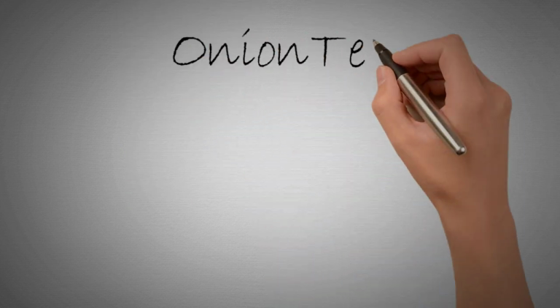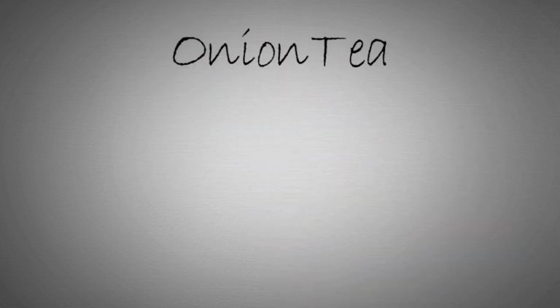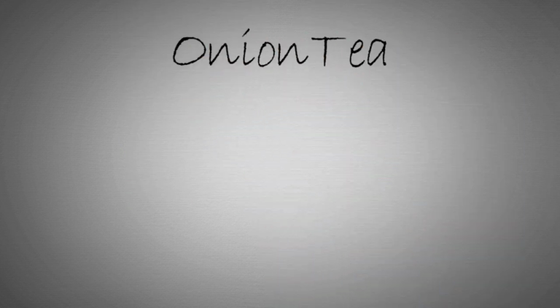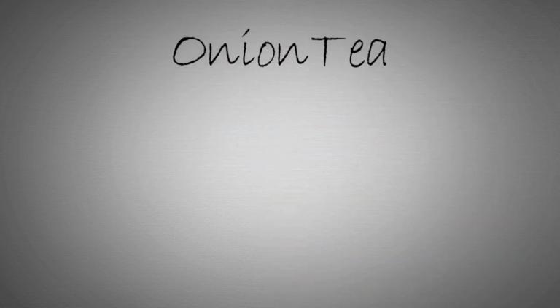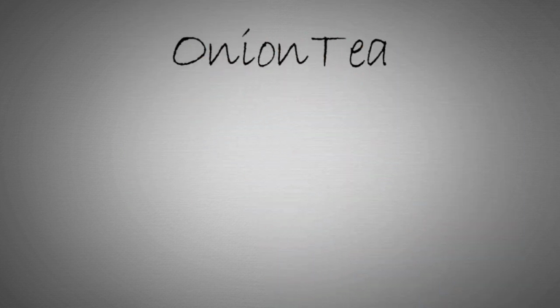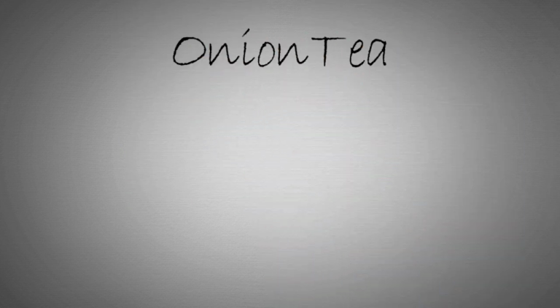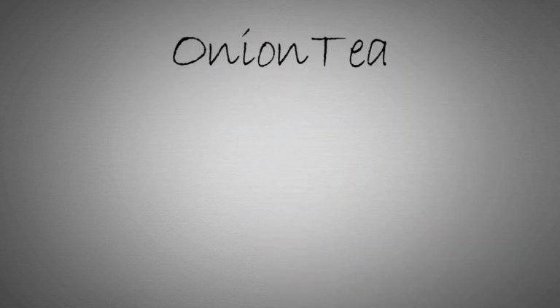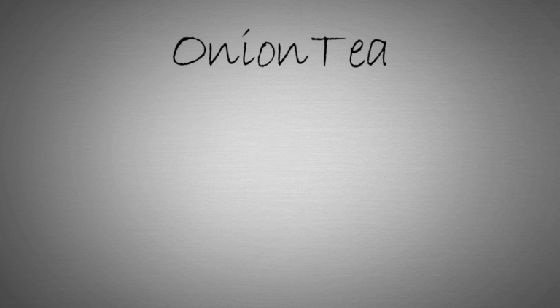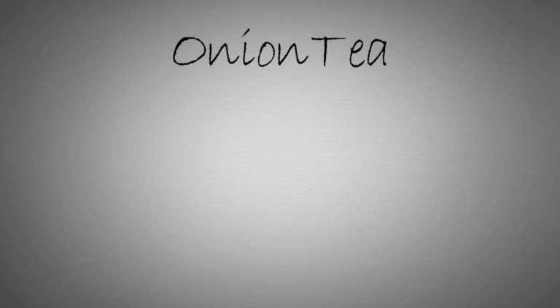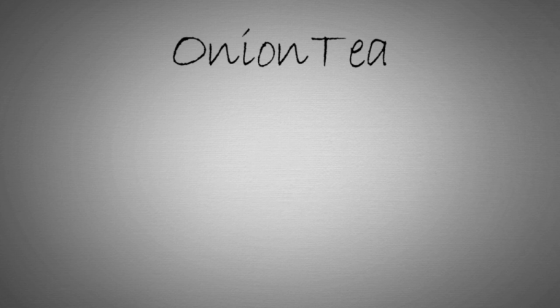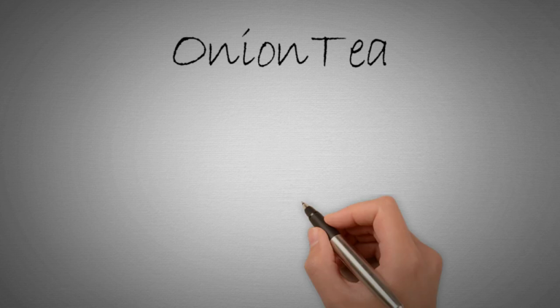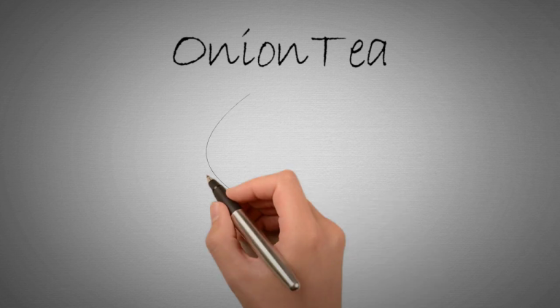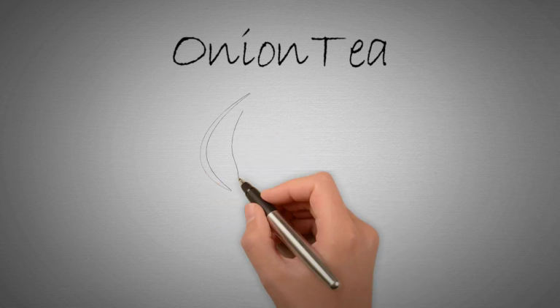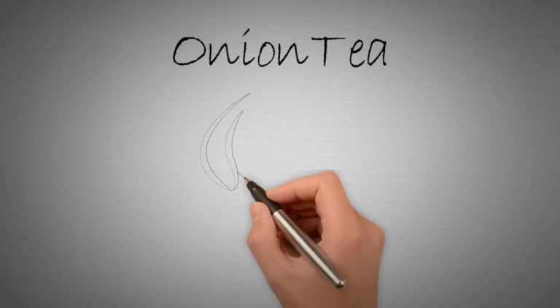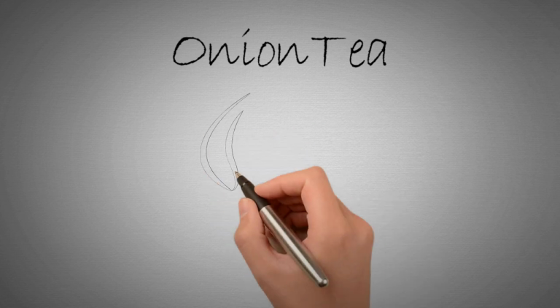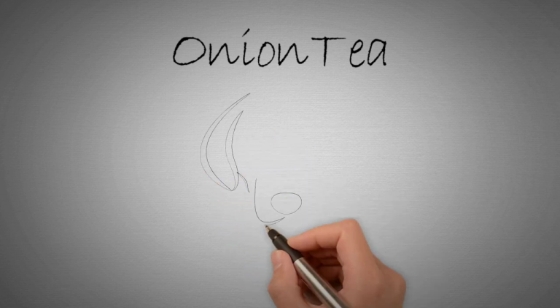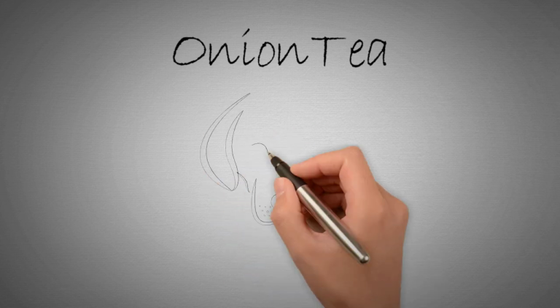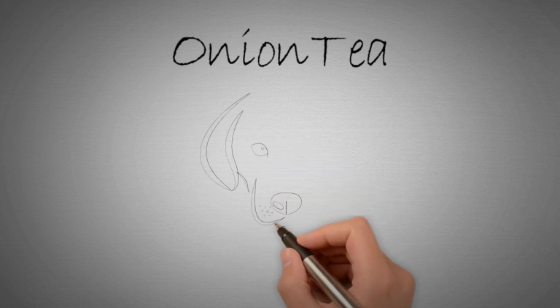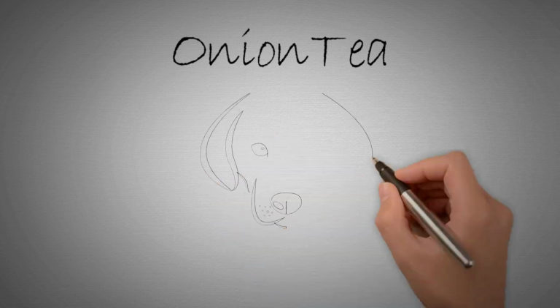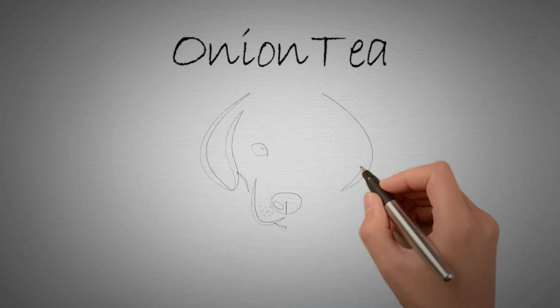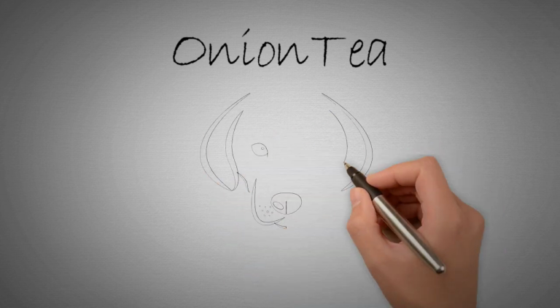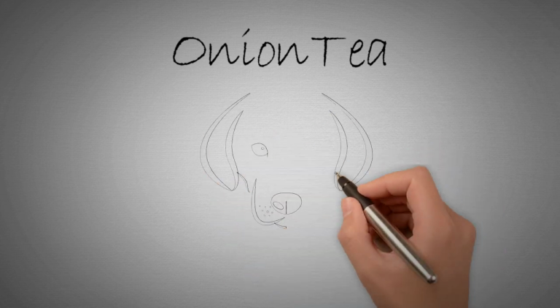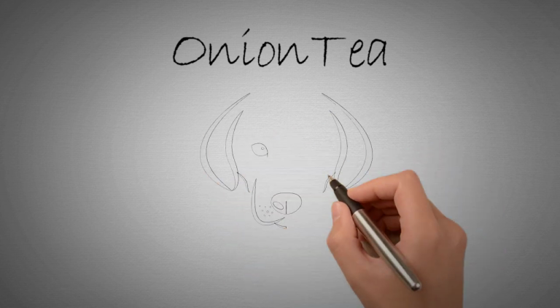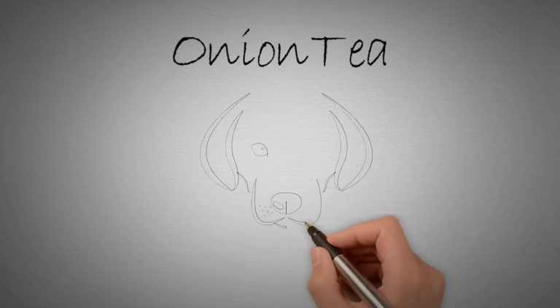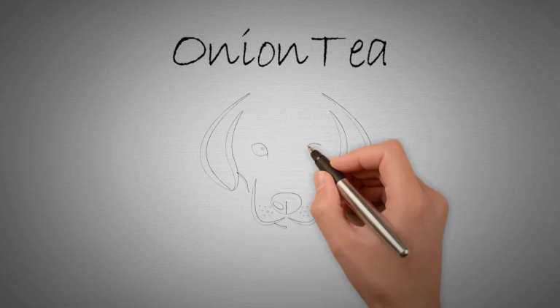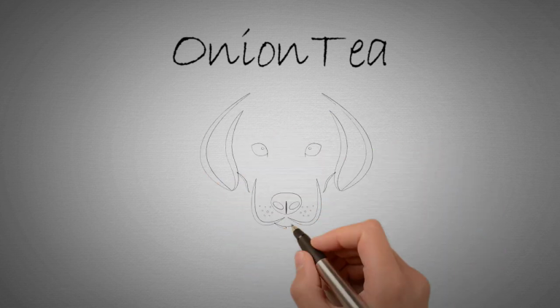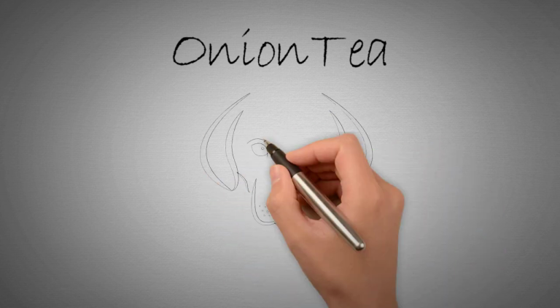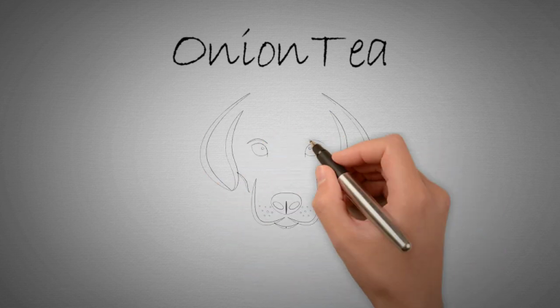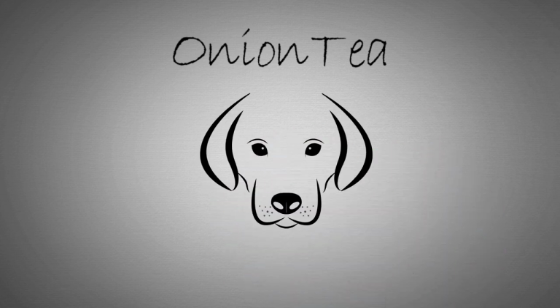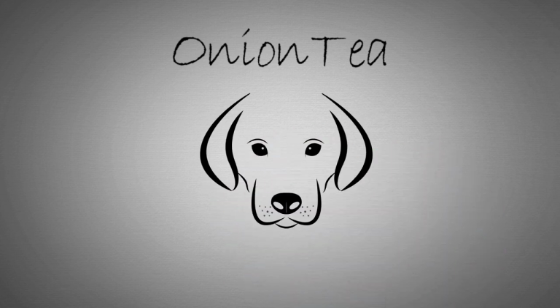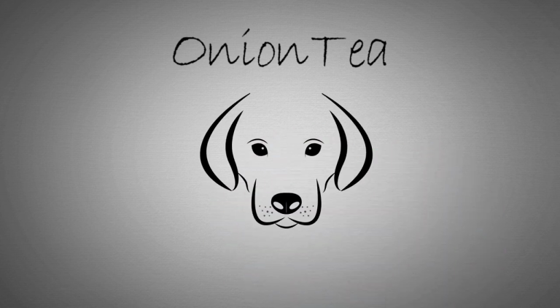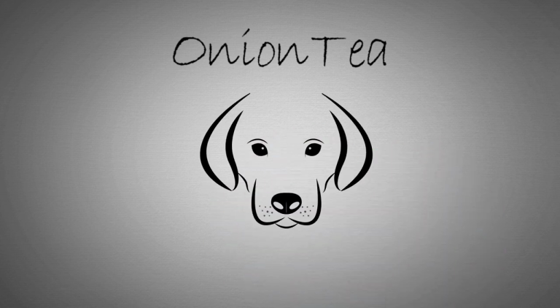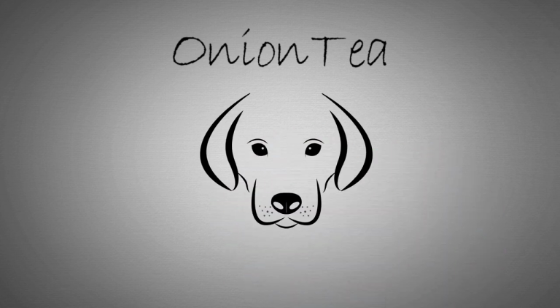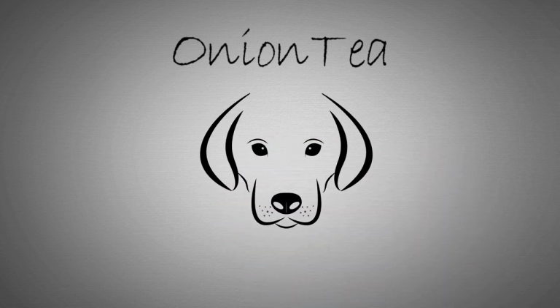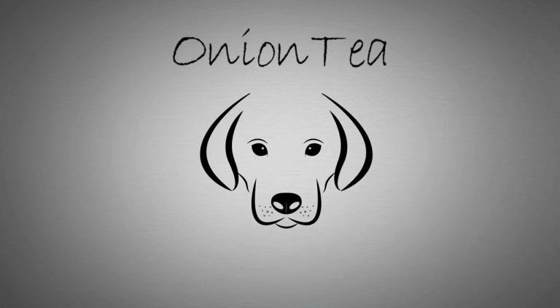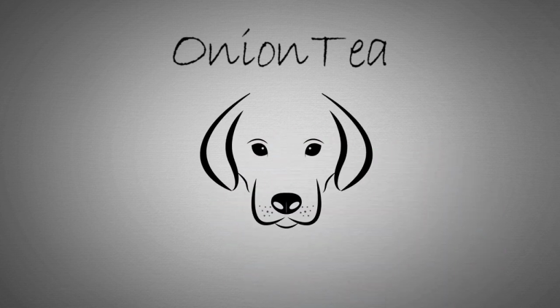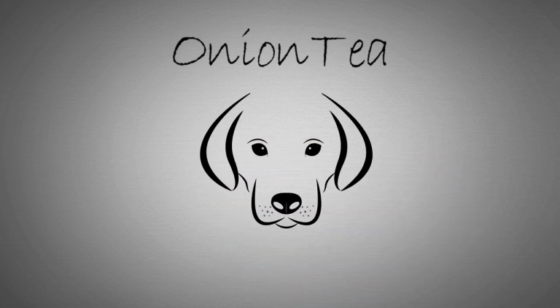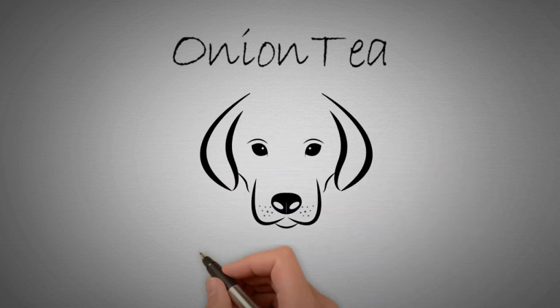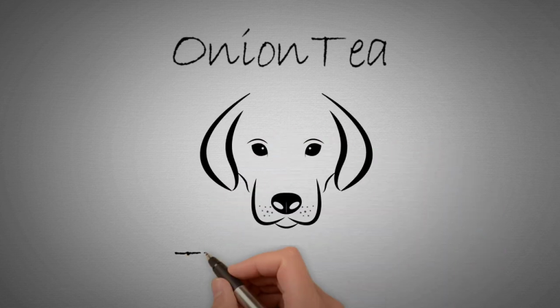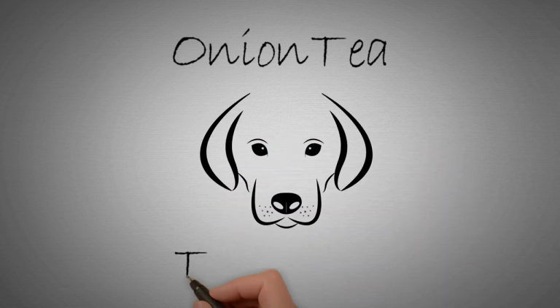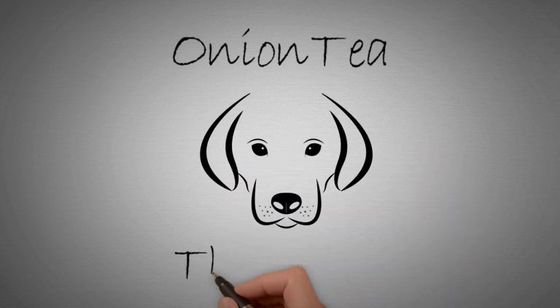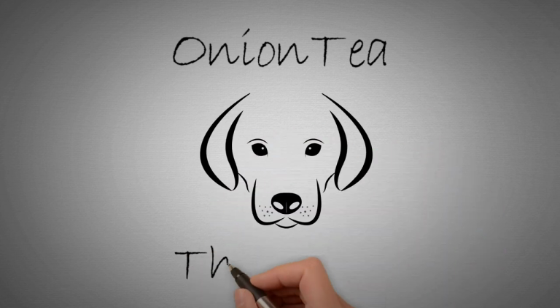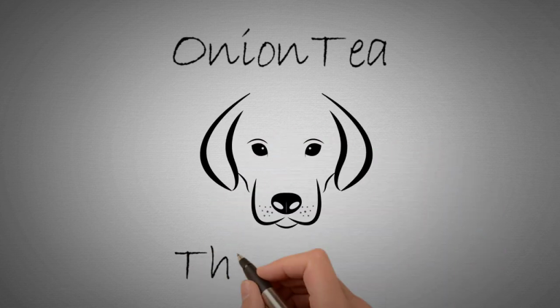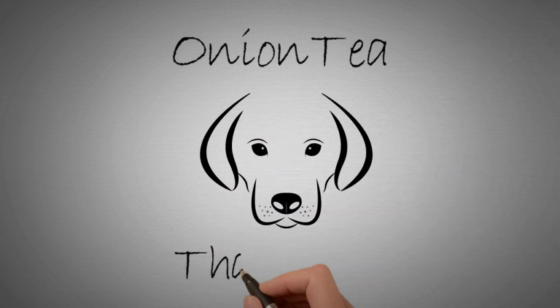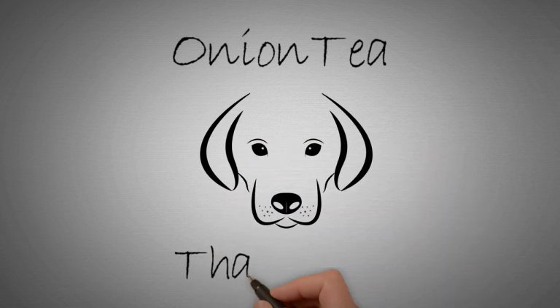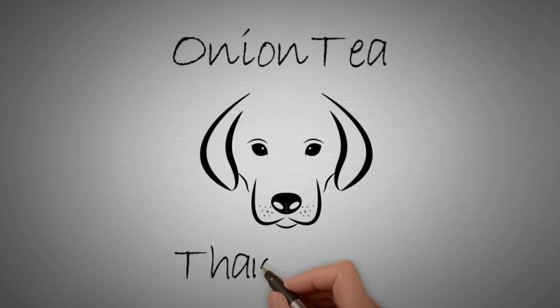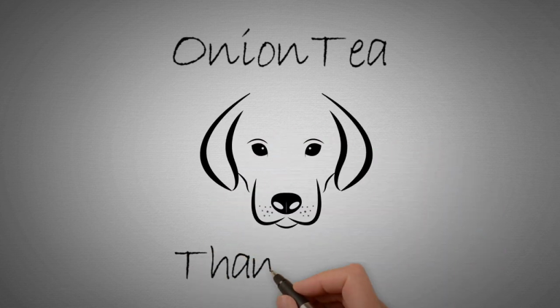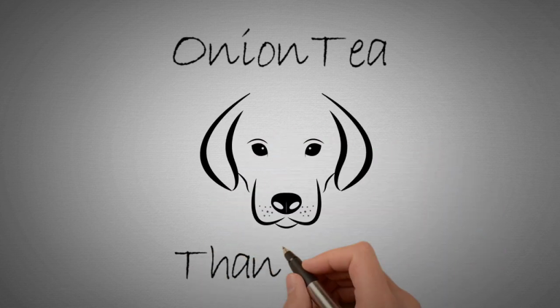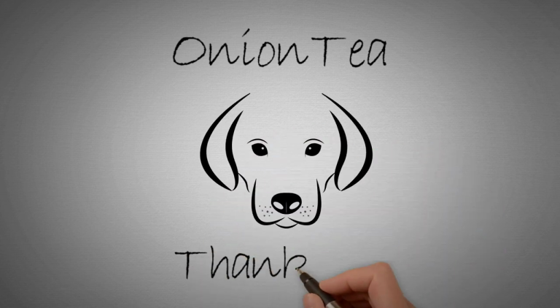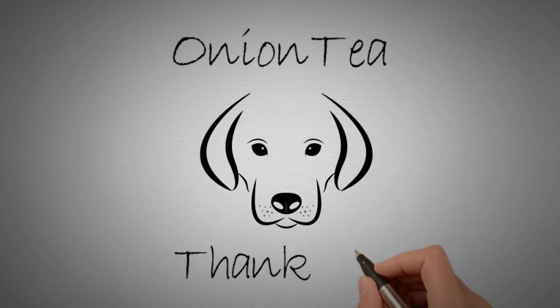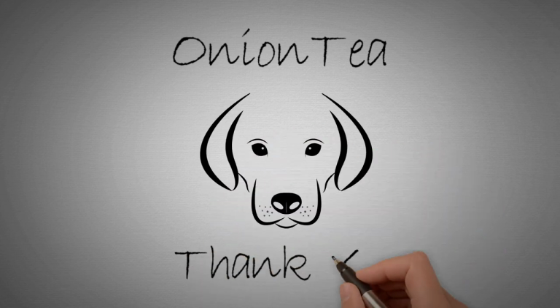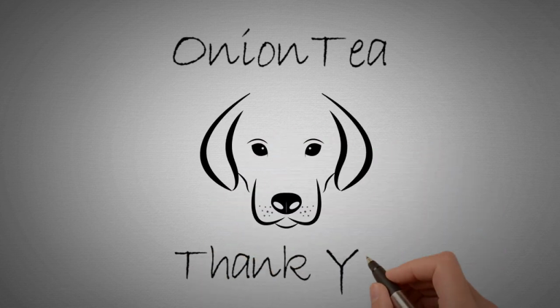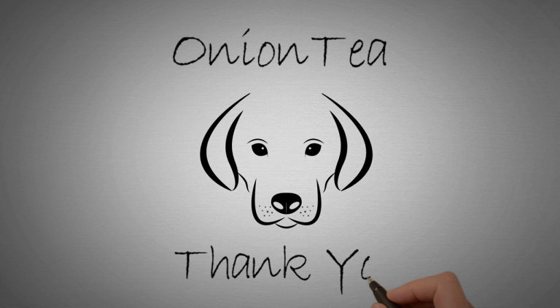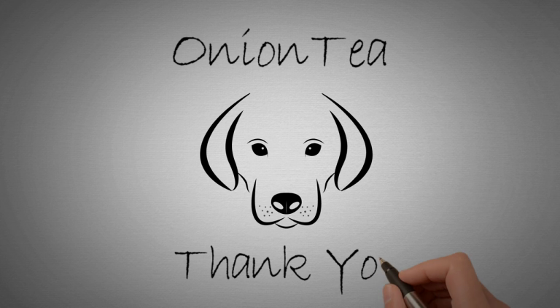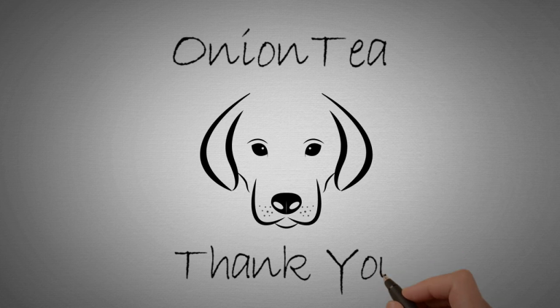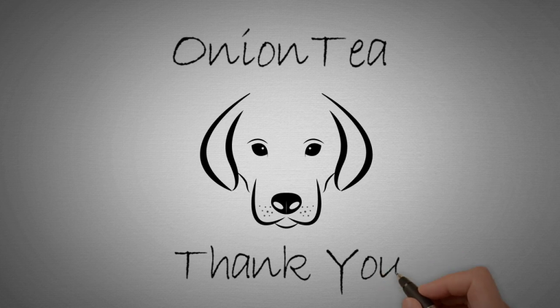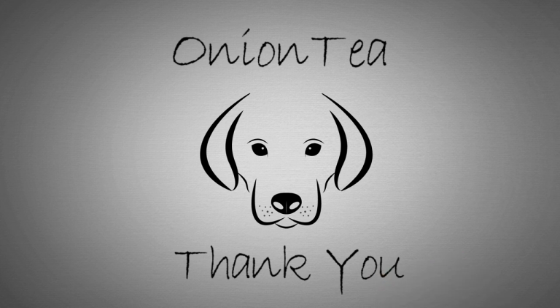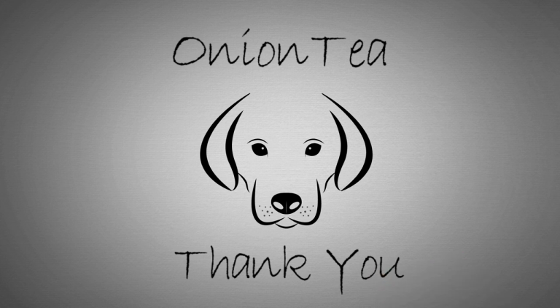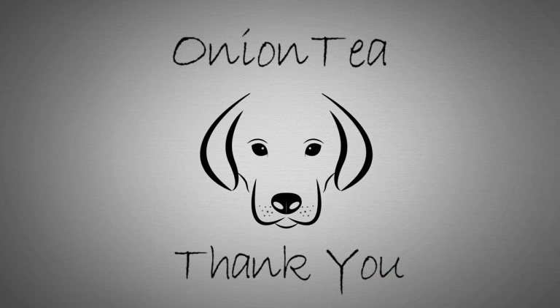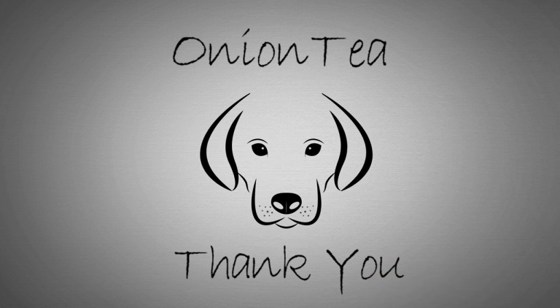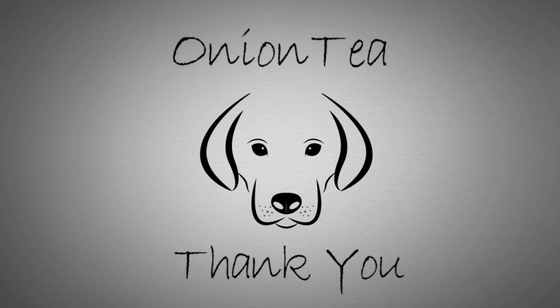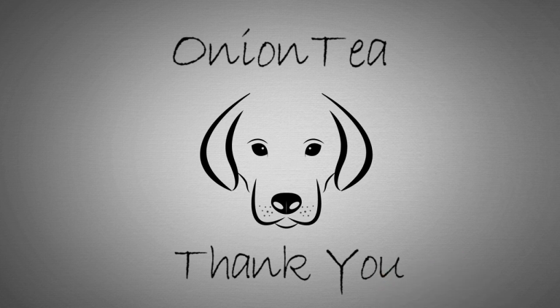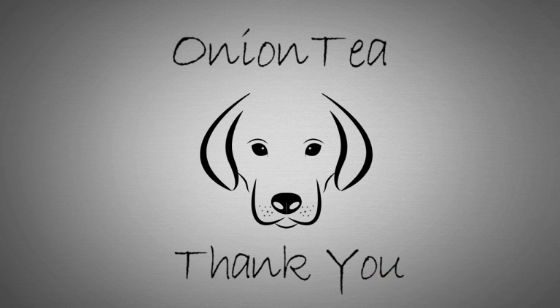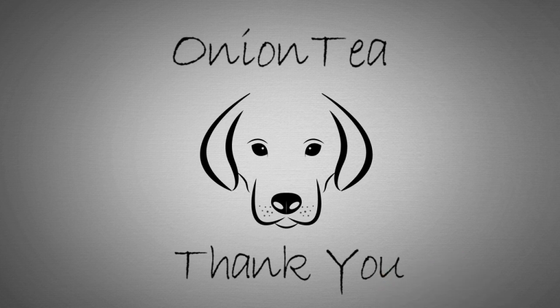This is Onion Tea Channel. We are committed to sharing our furry friends' knowledge. Don't forget to follow us. Thank you.